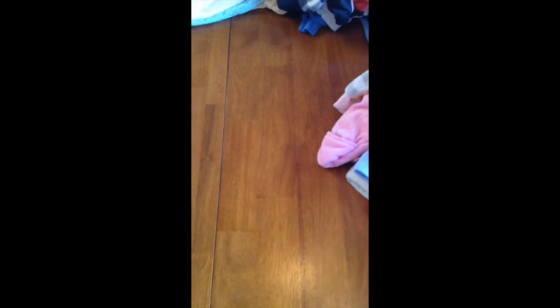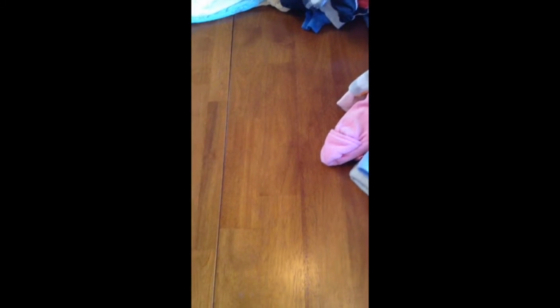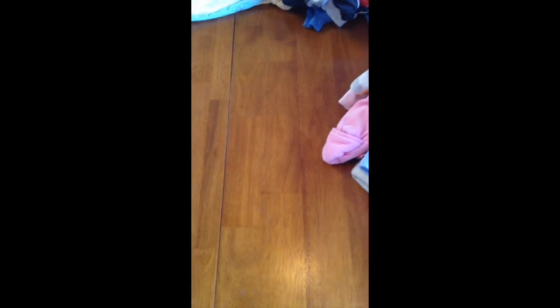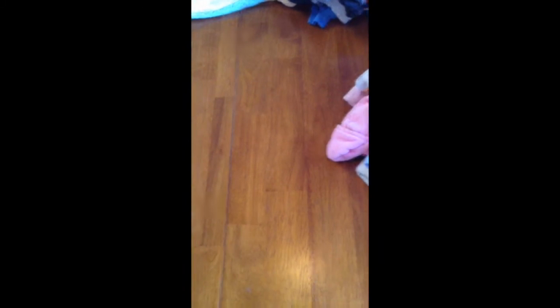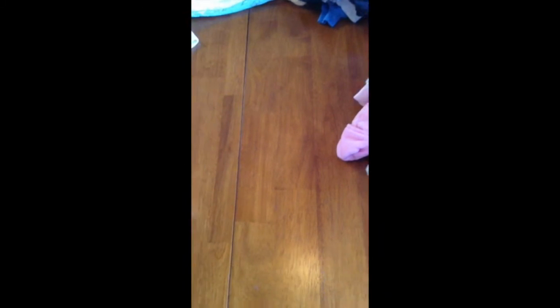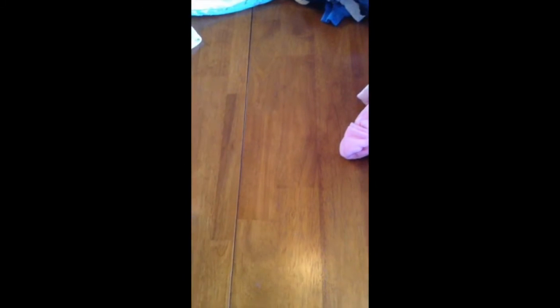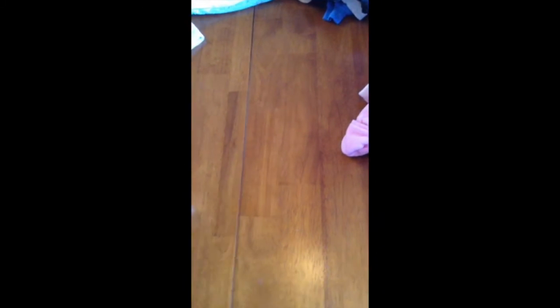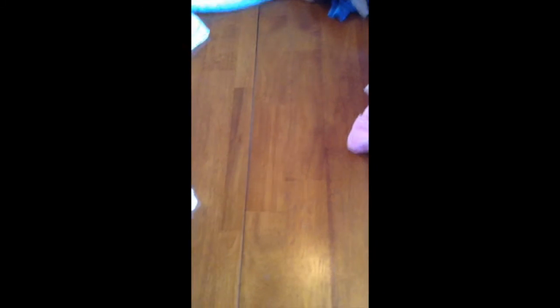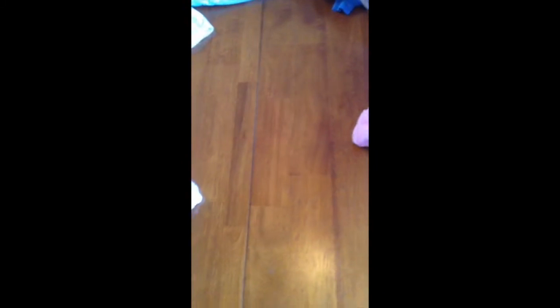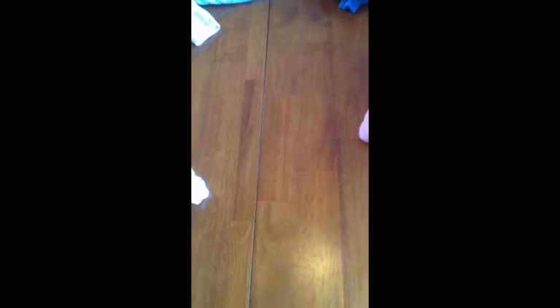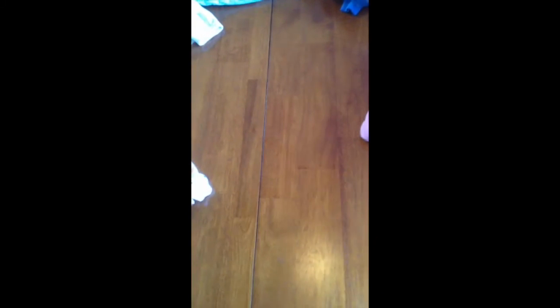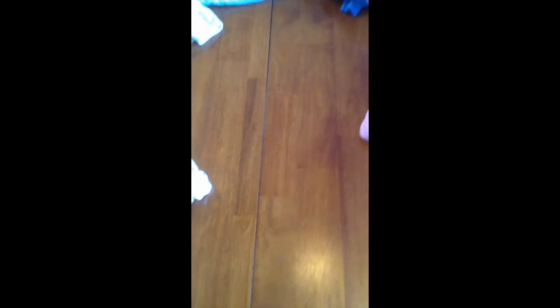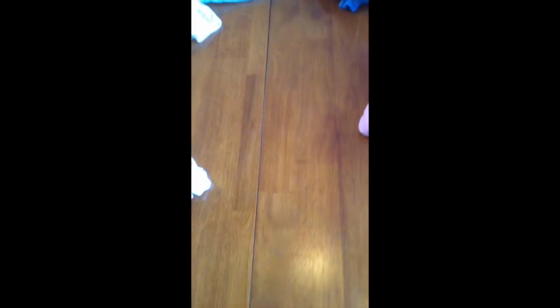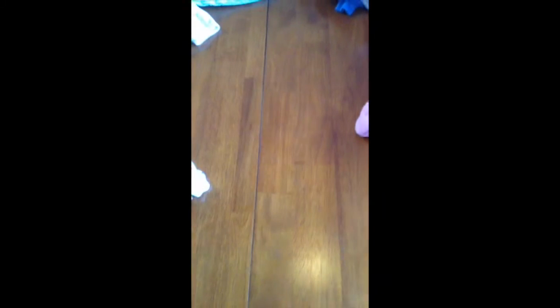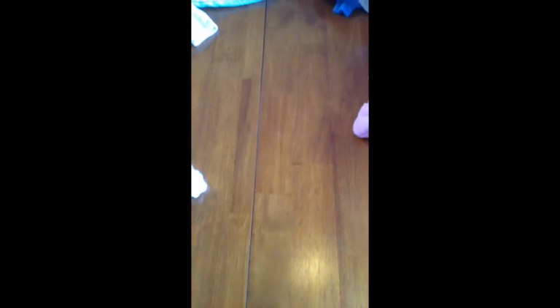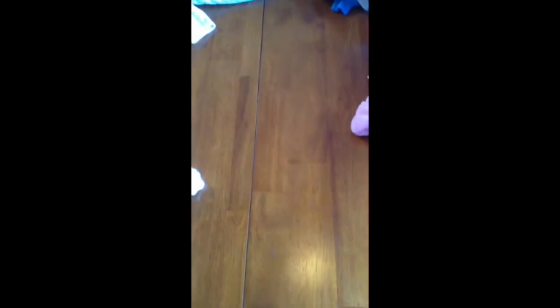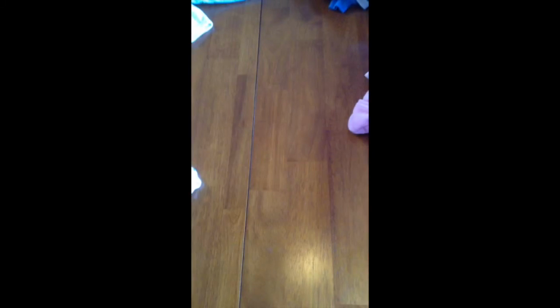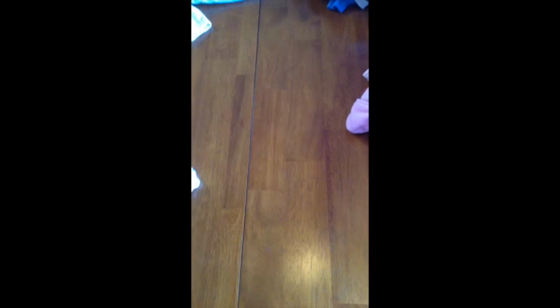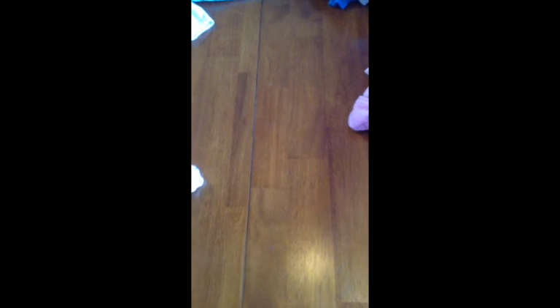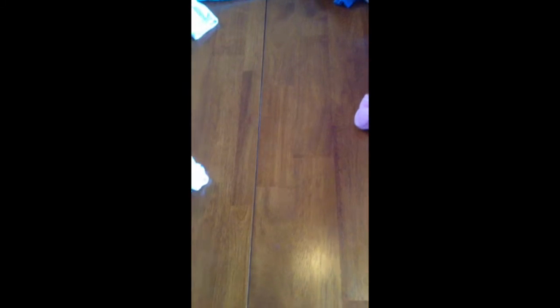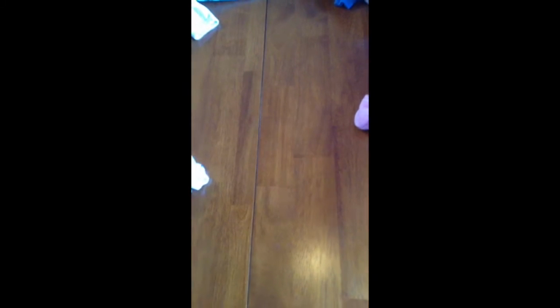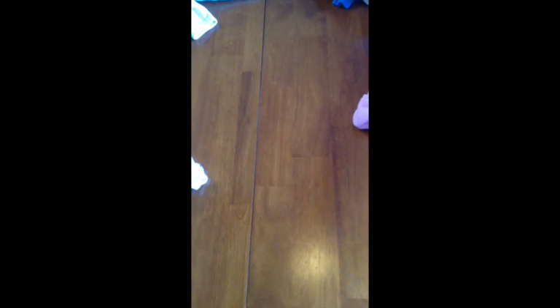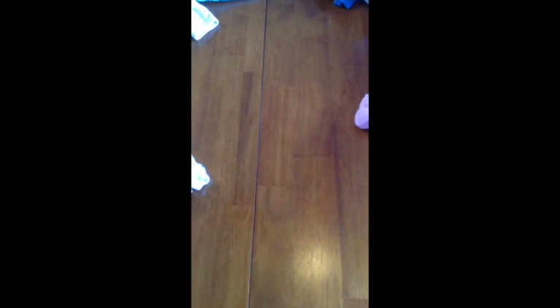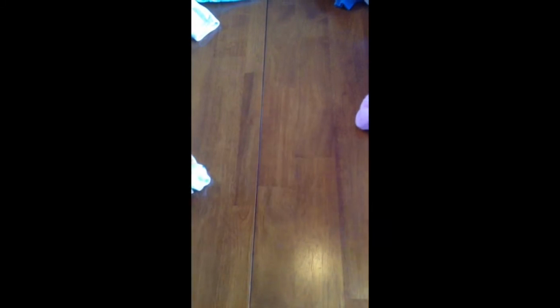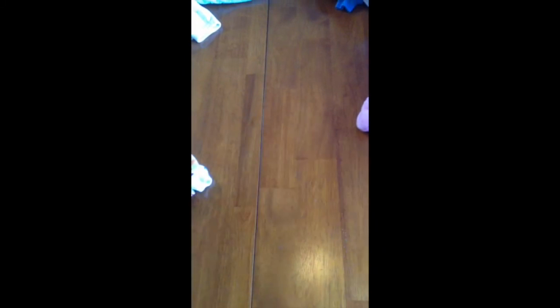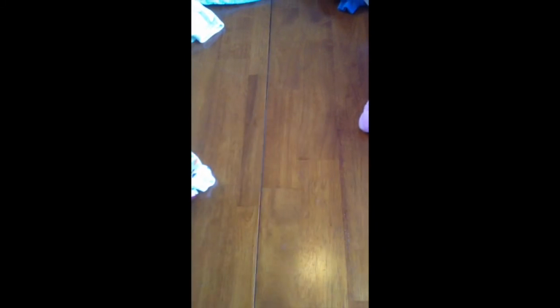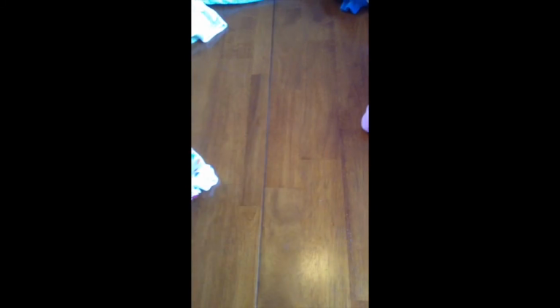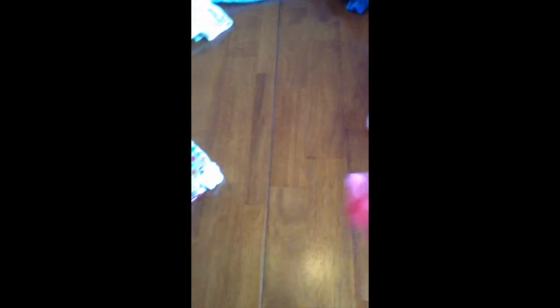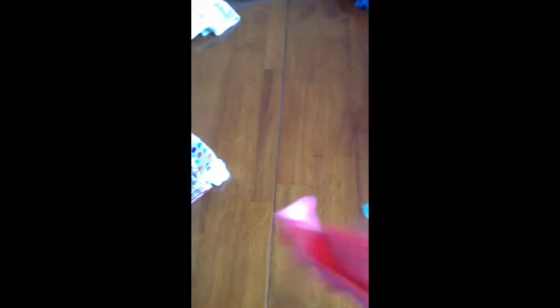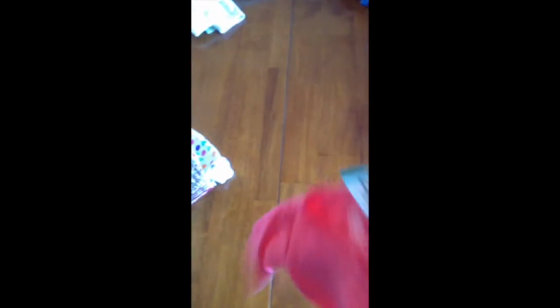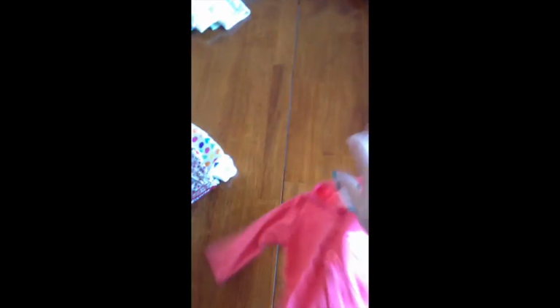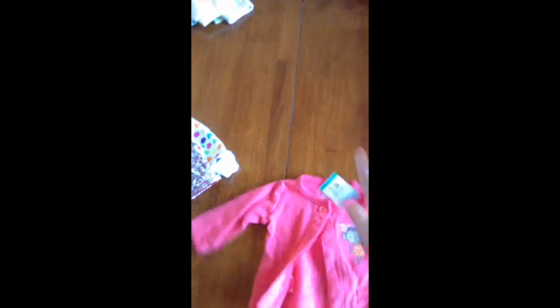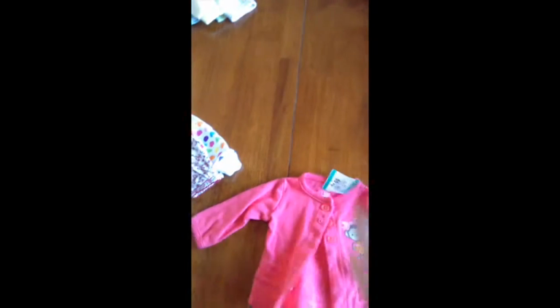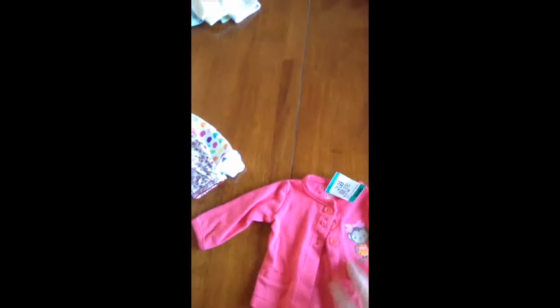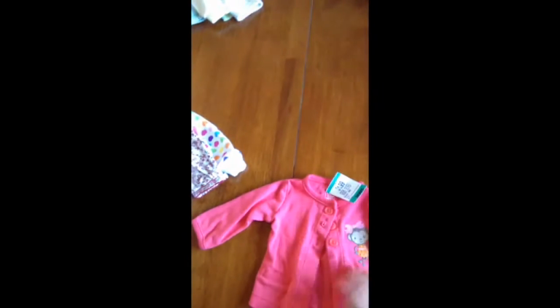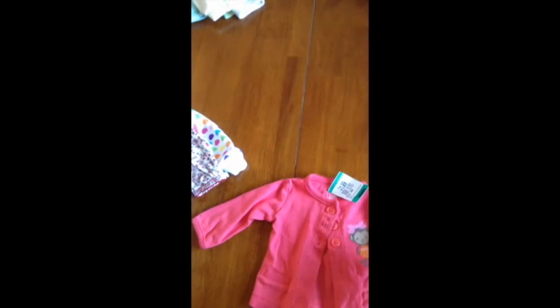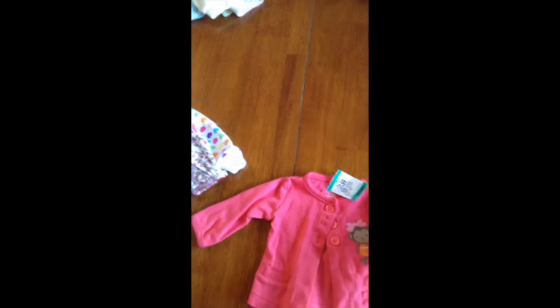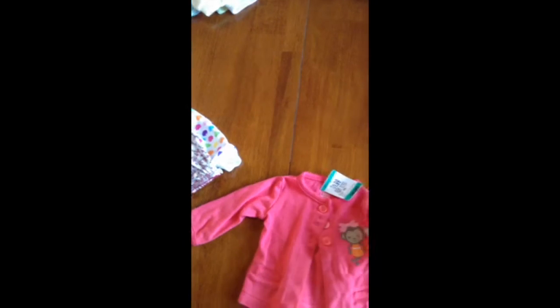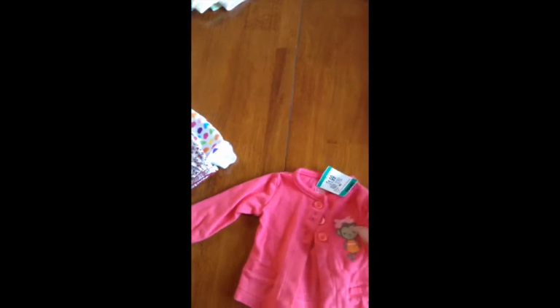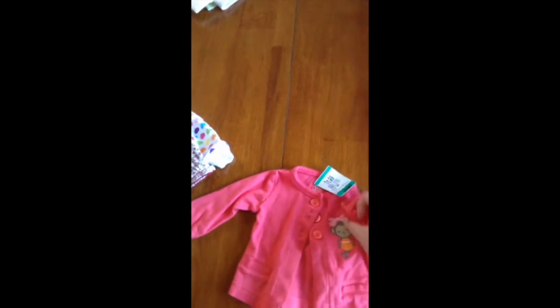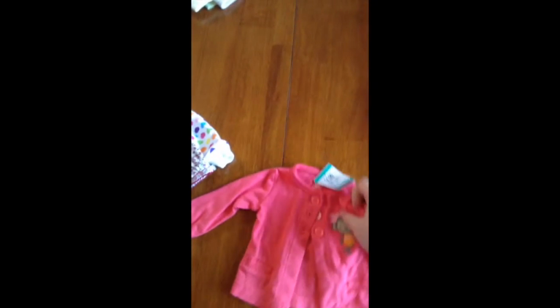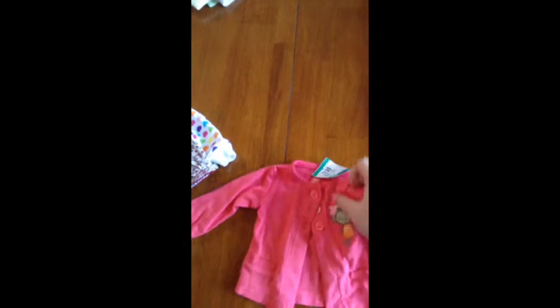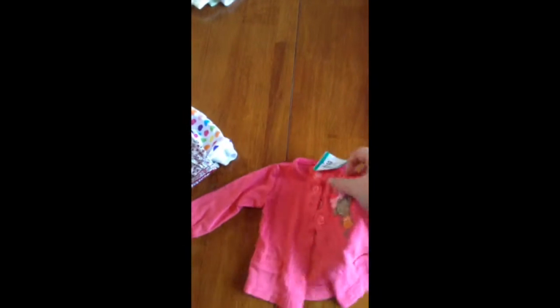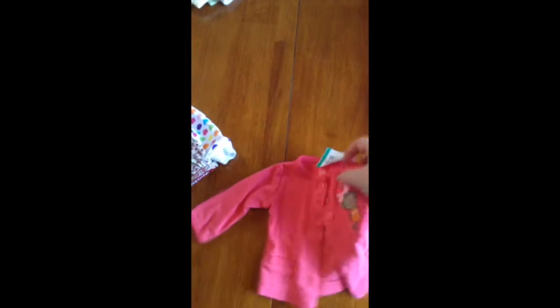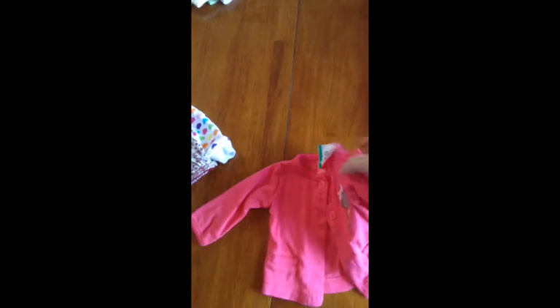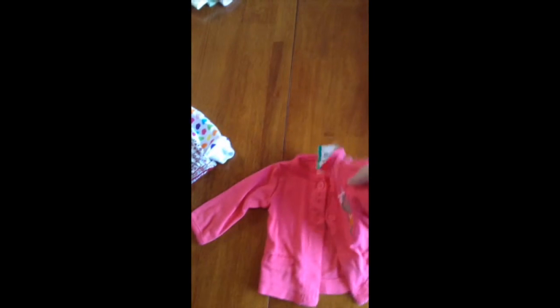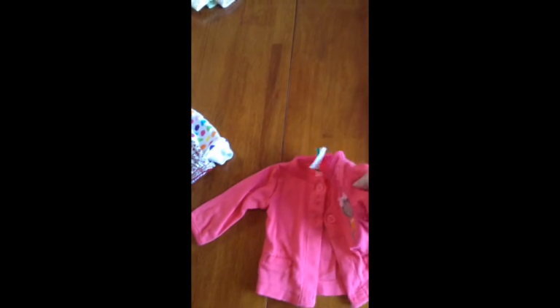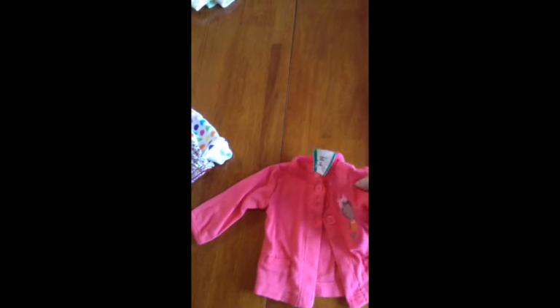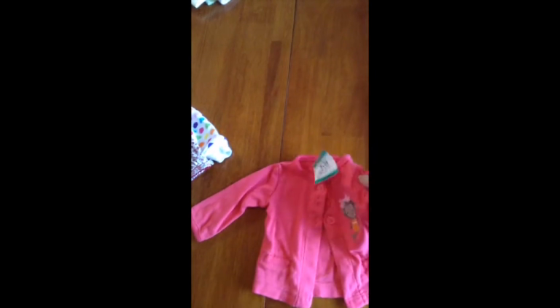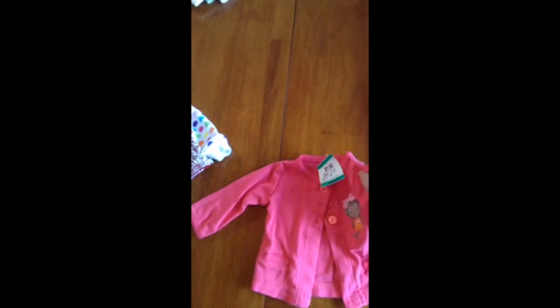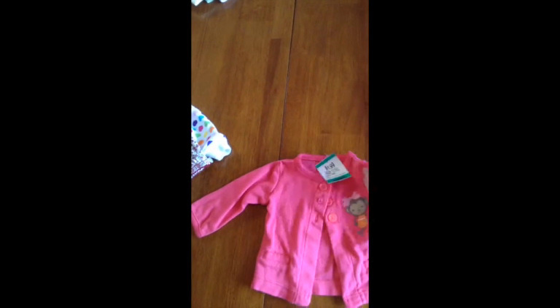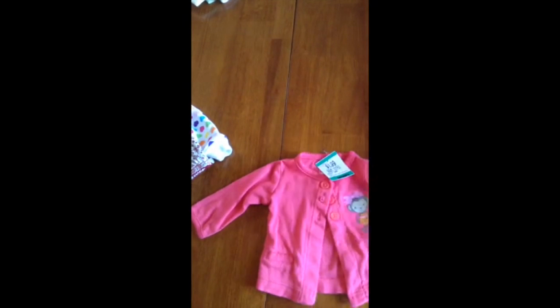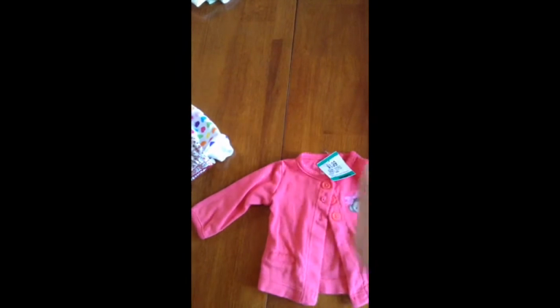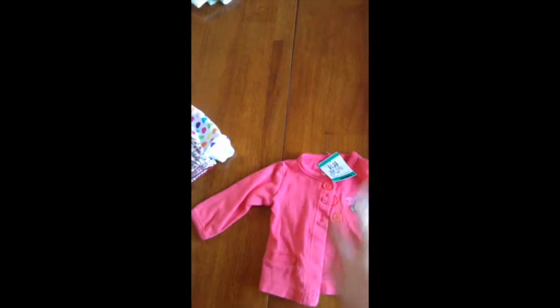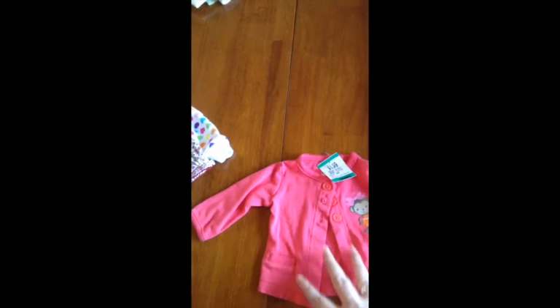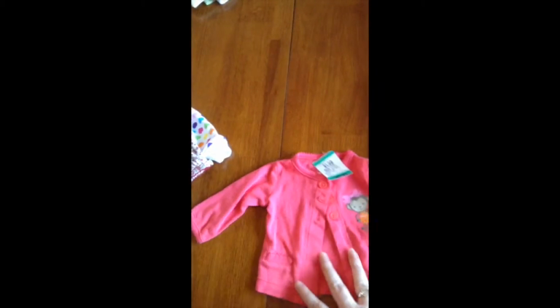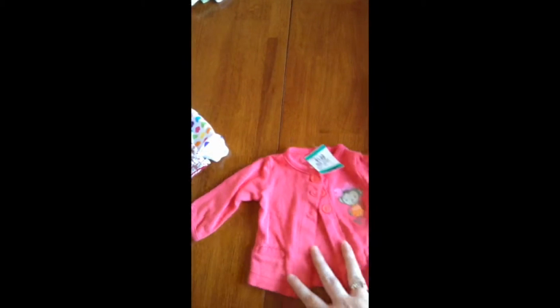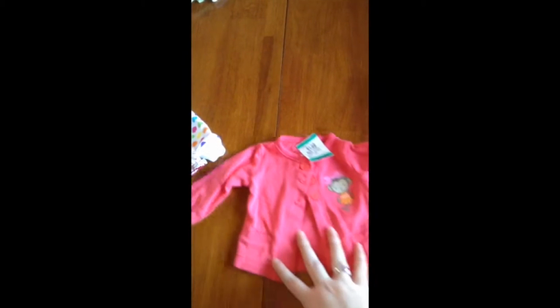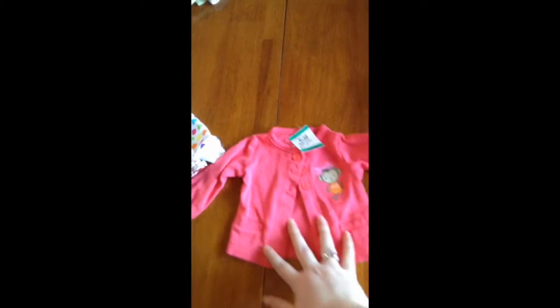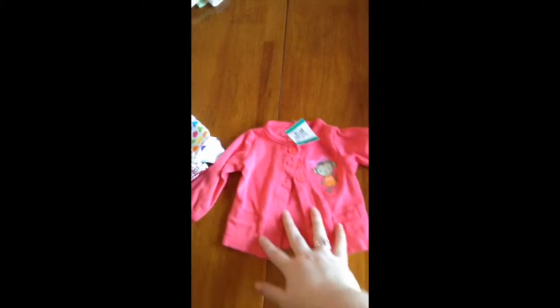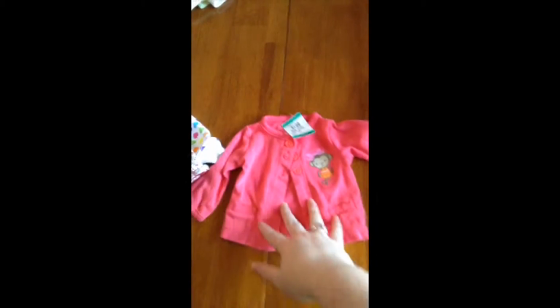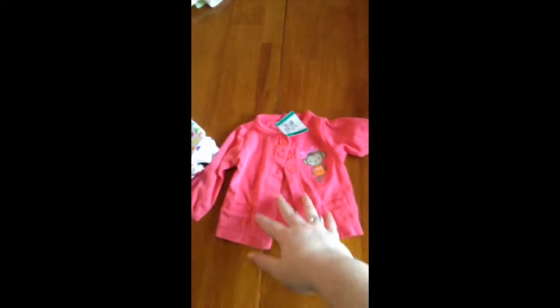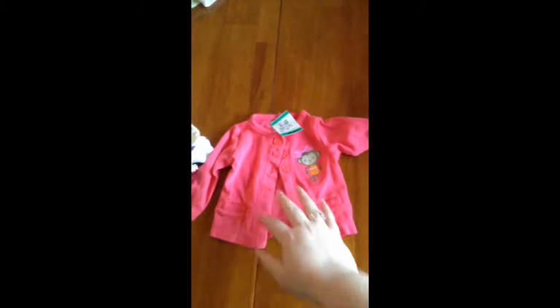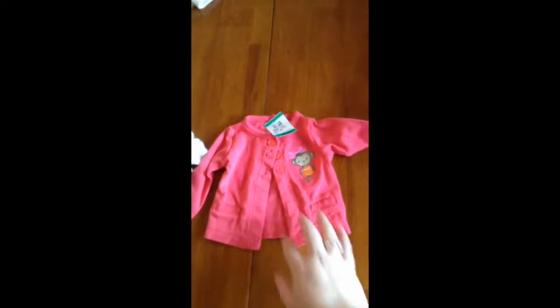I got a little cardigan from Carters. It was also 99 cents.